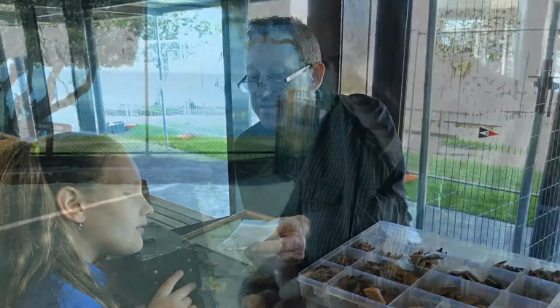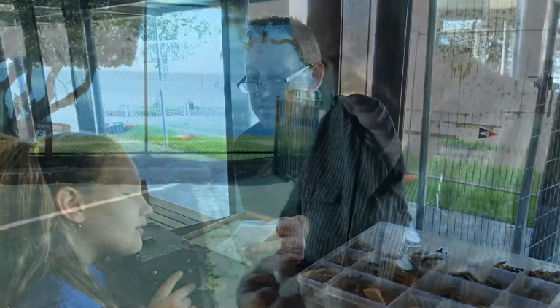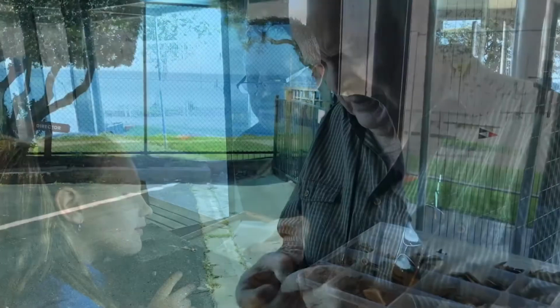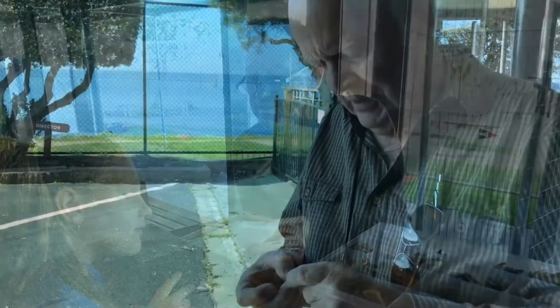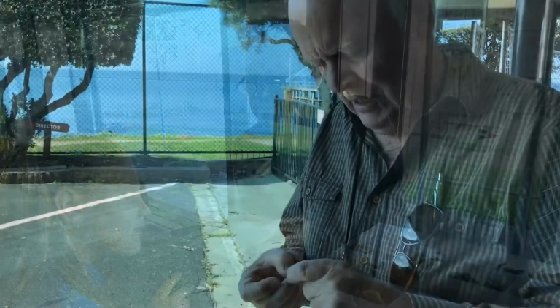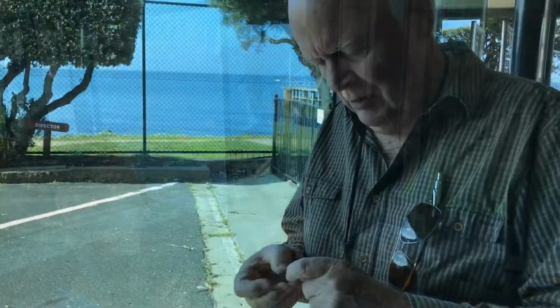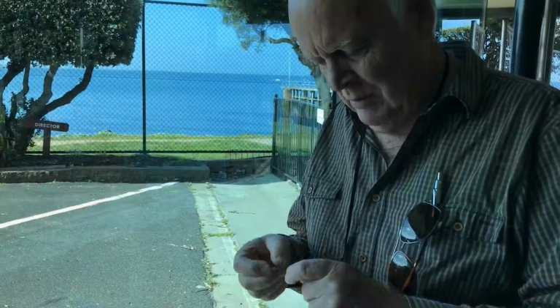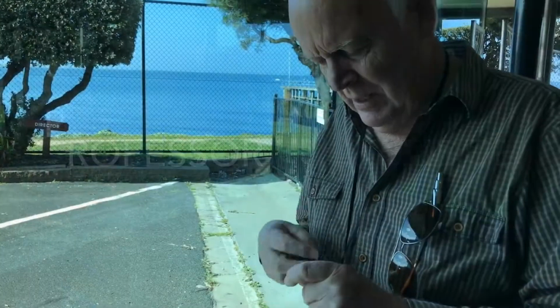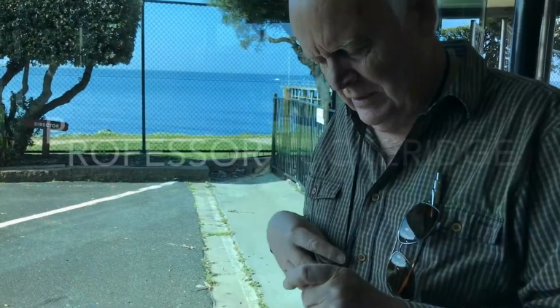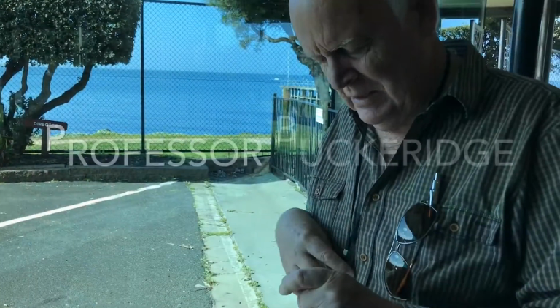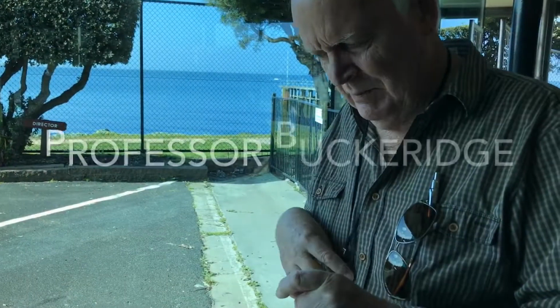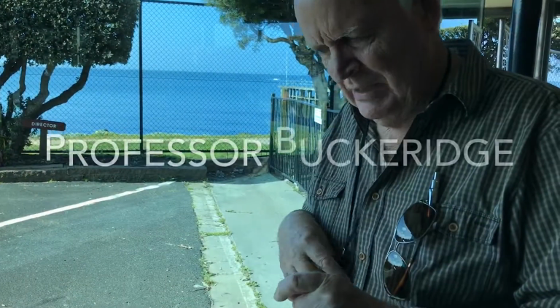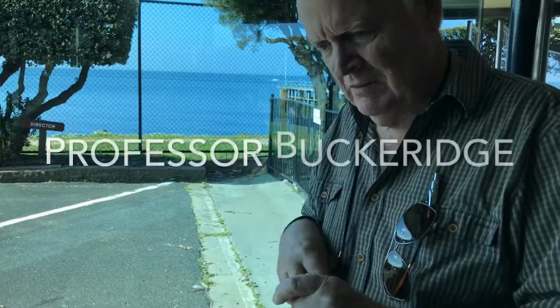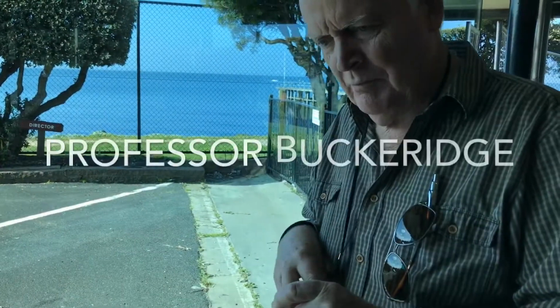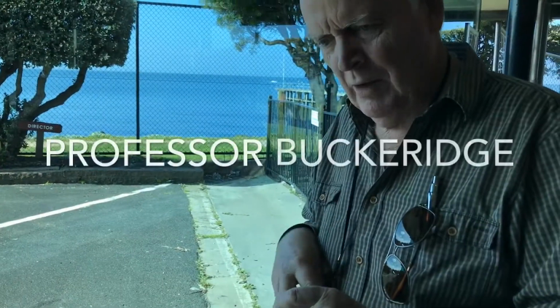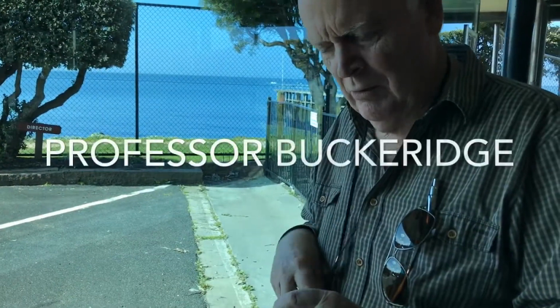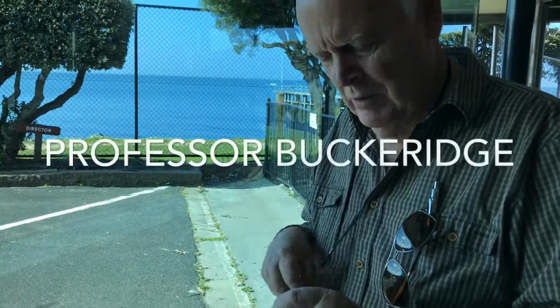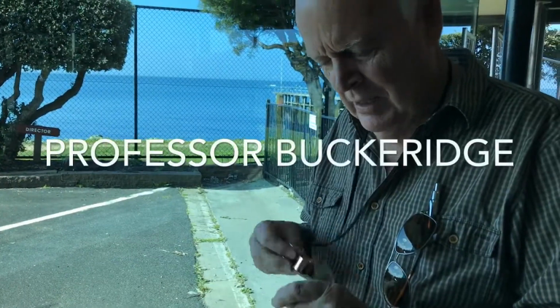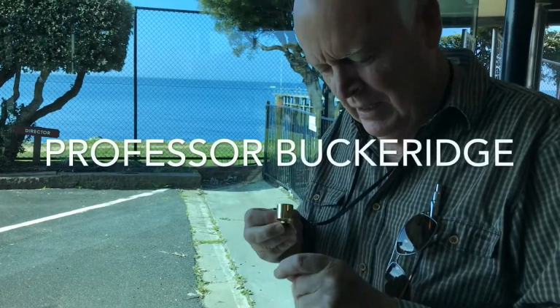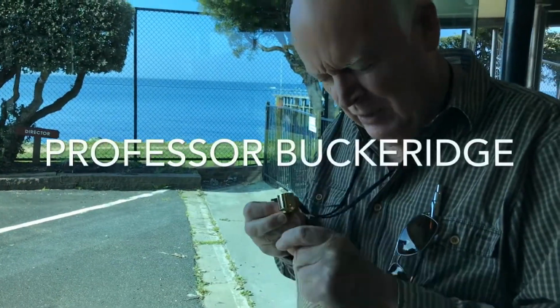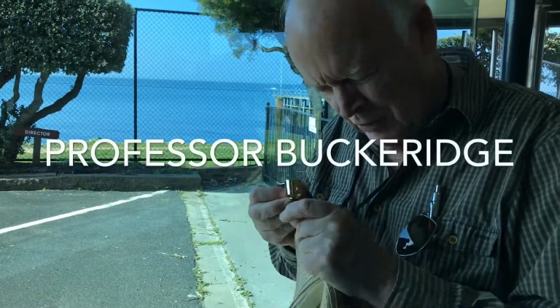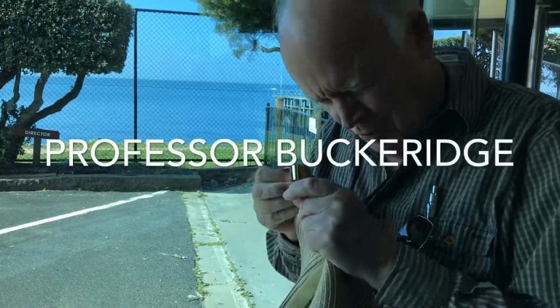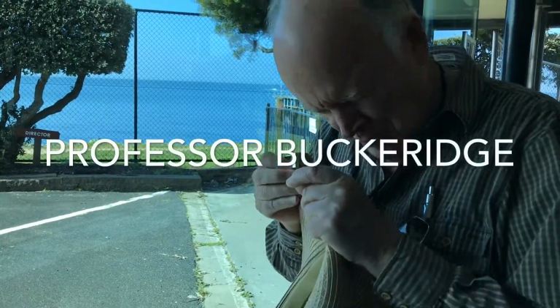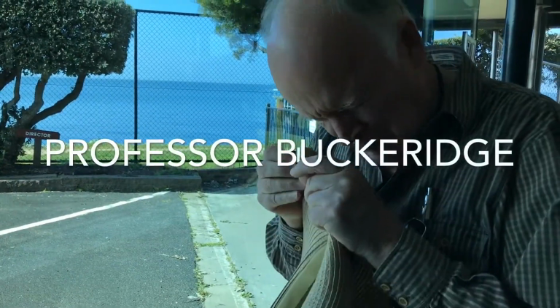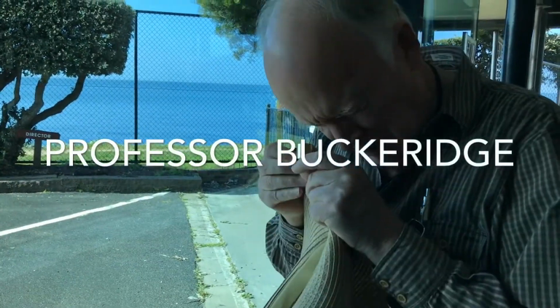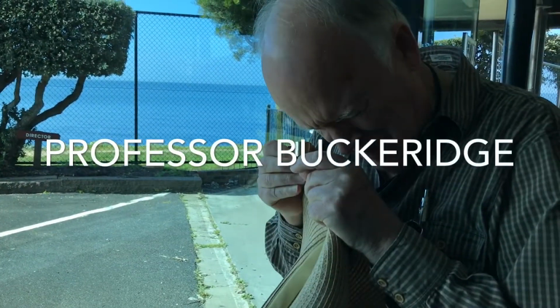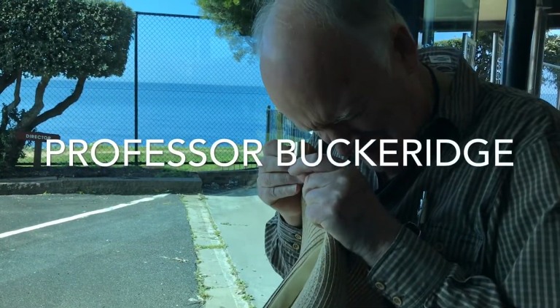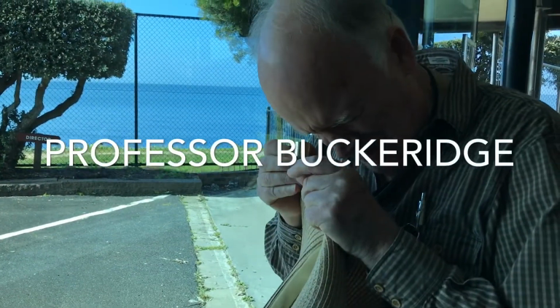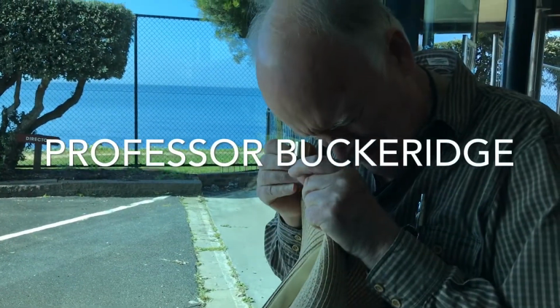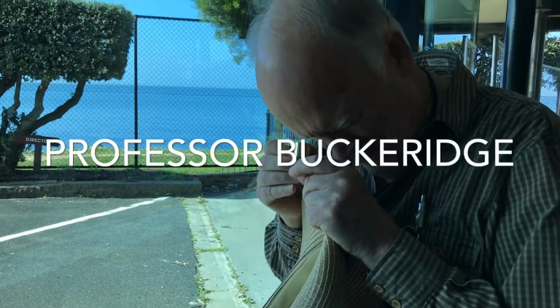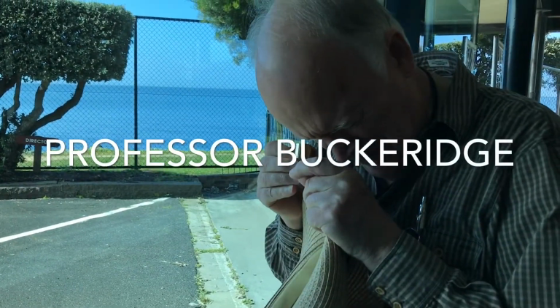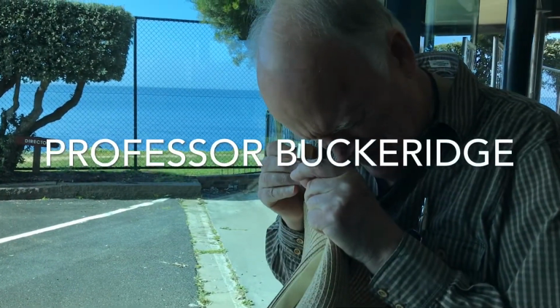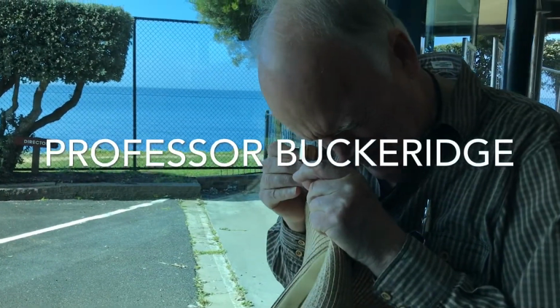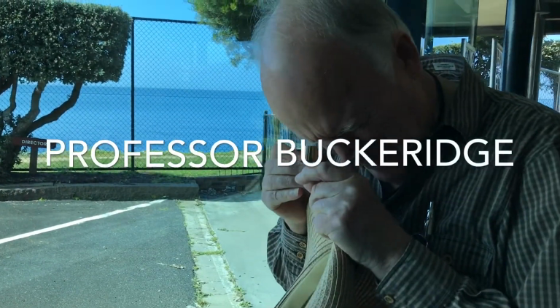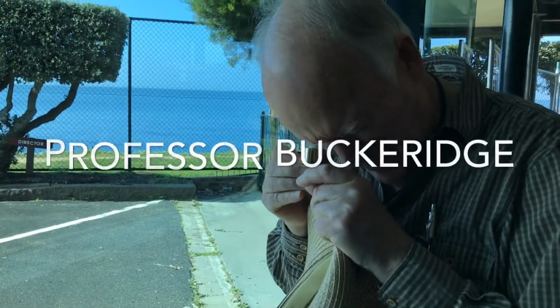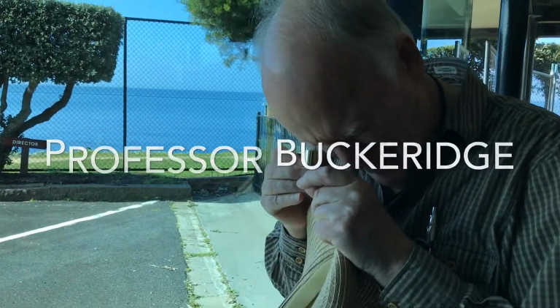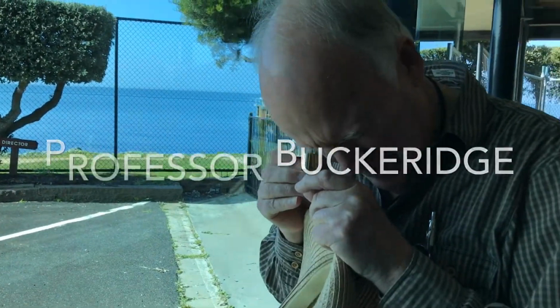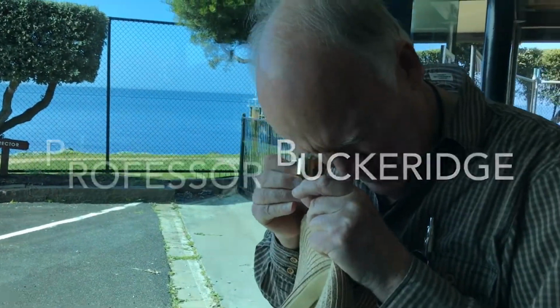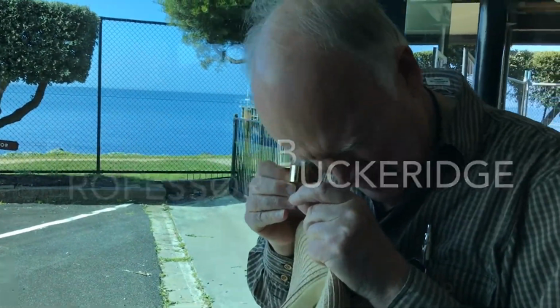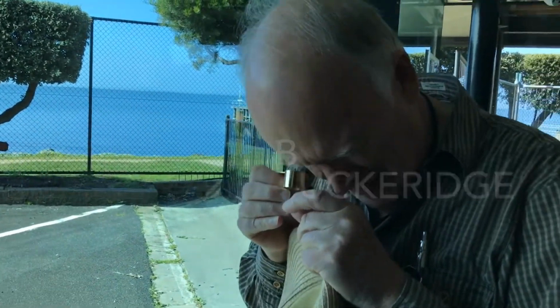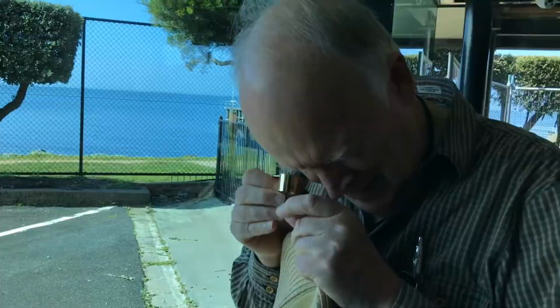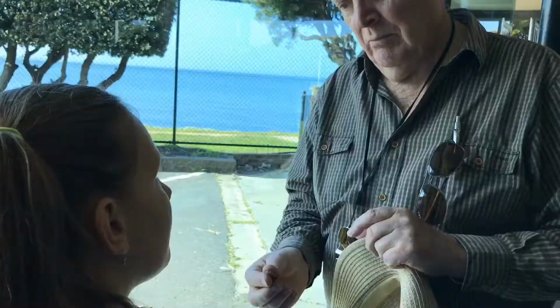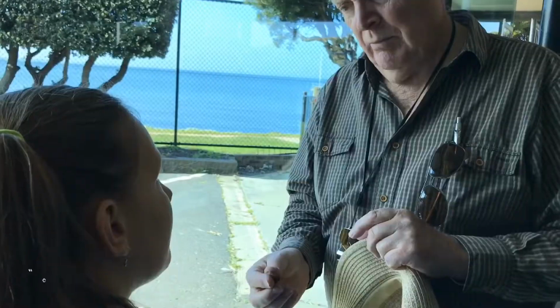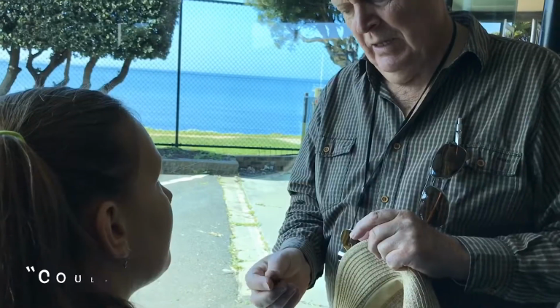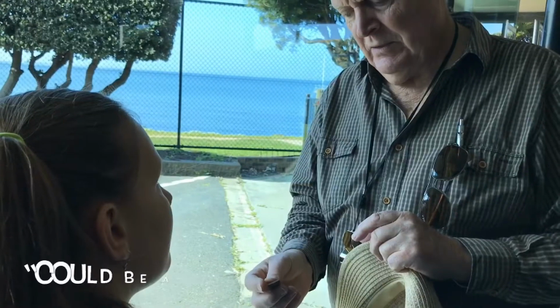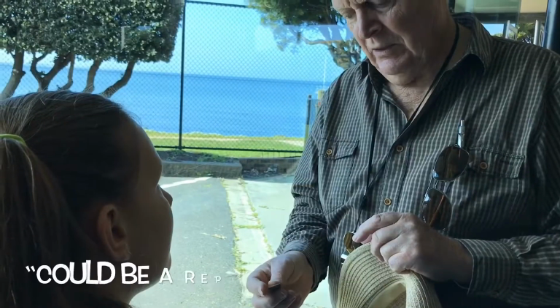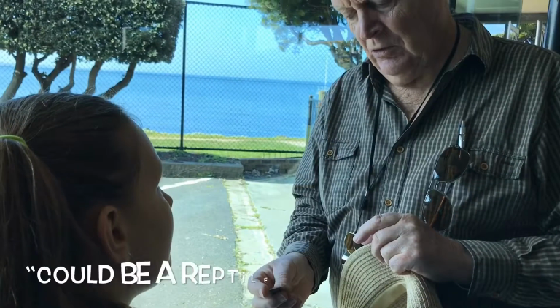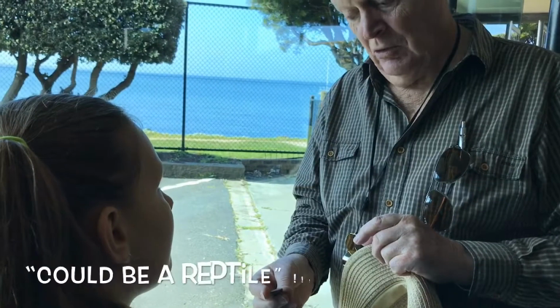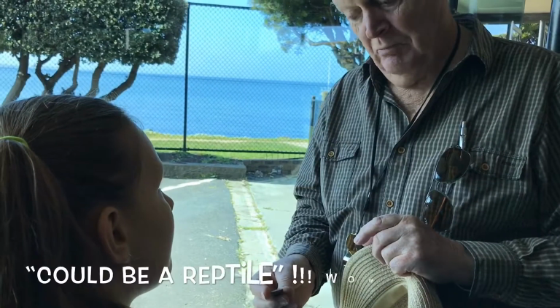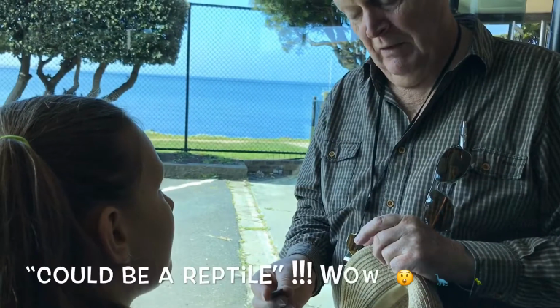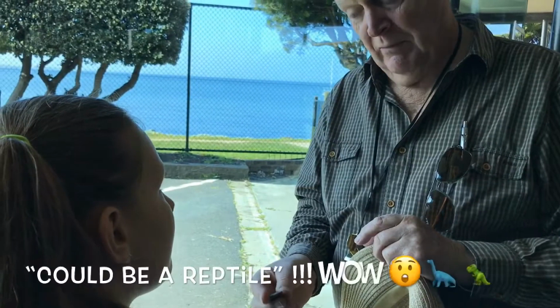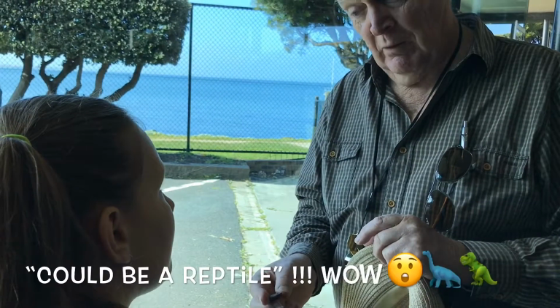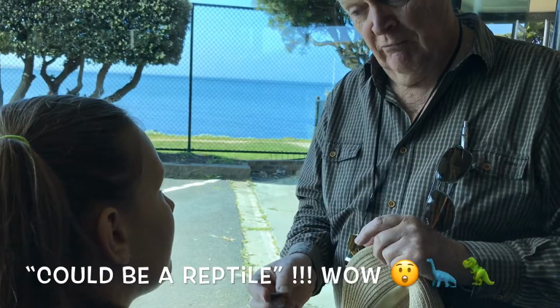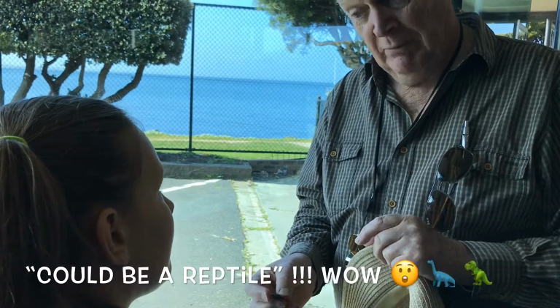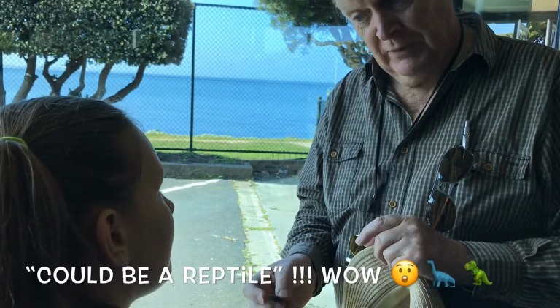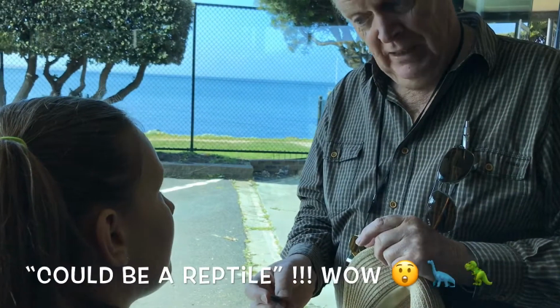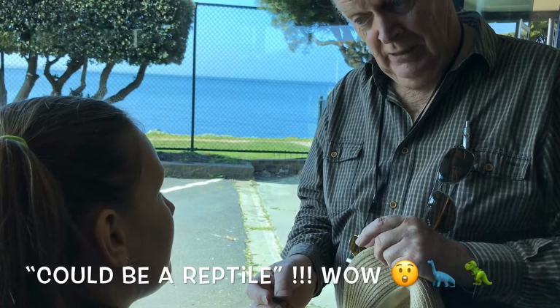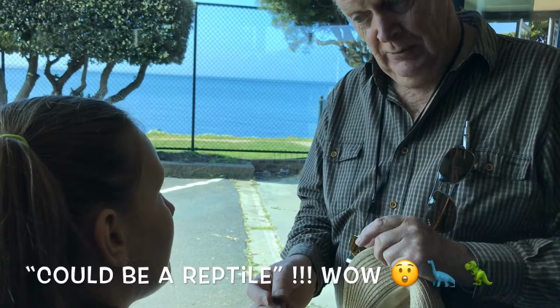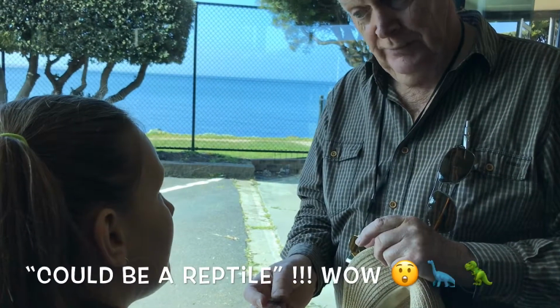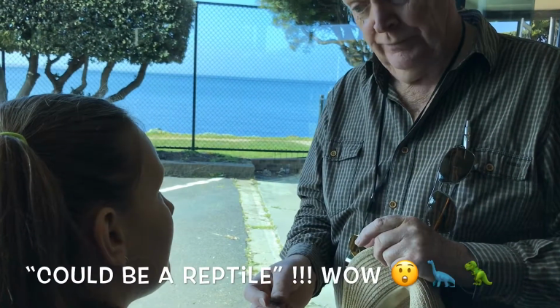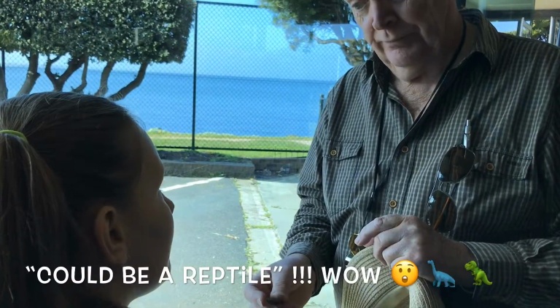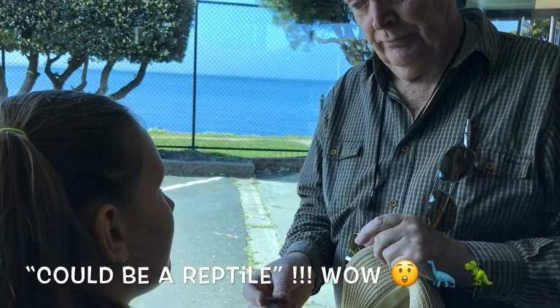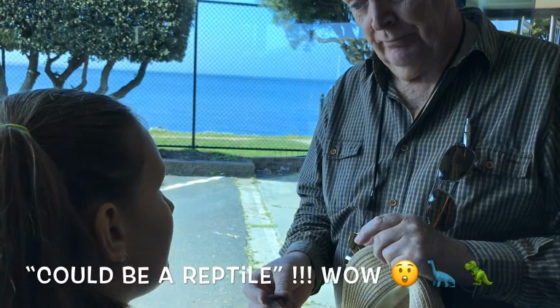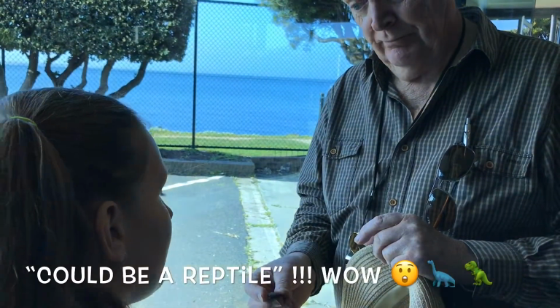So it's a piece of bone — it could be a reptile. It's a reptile.